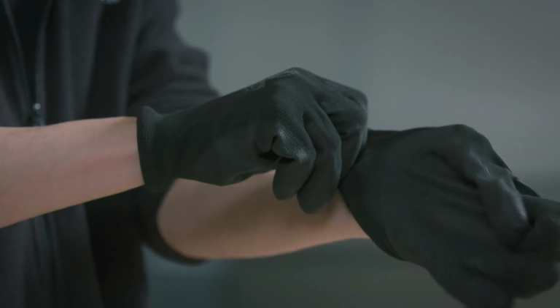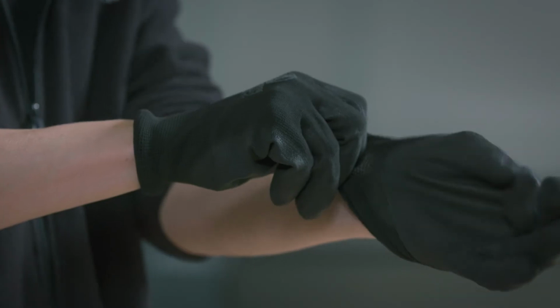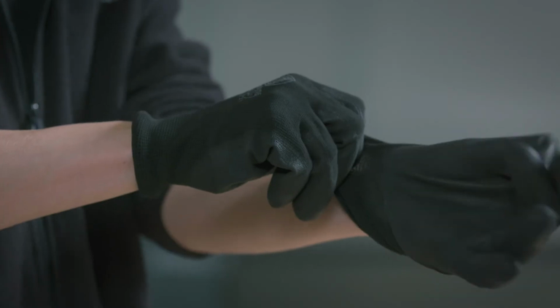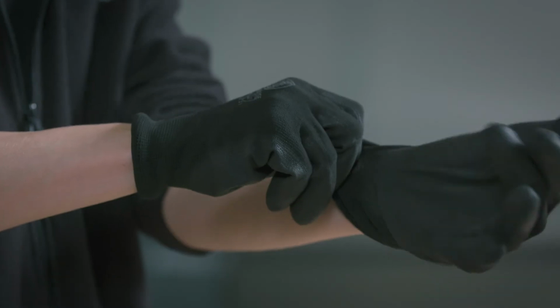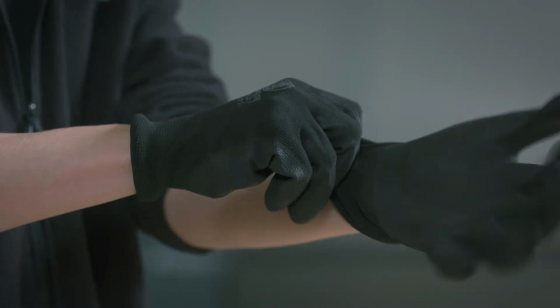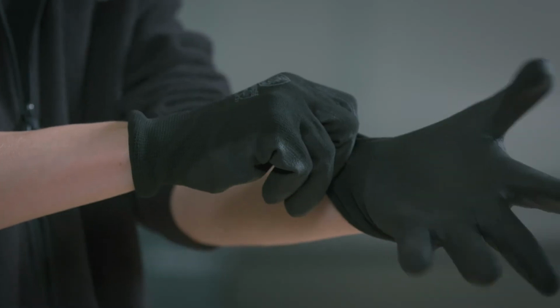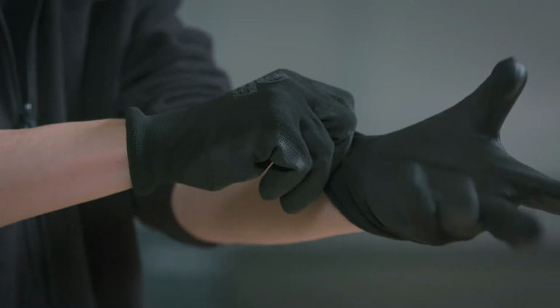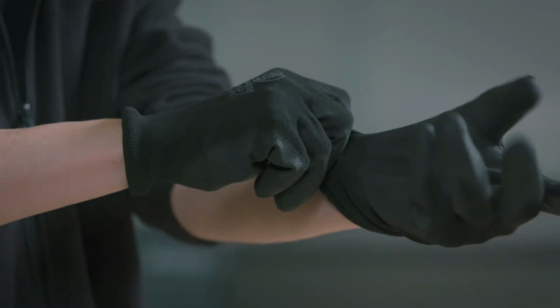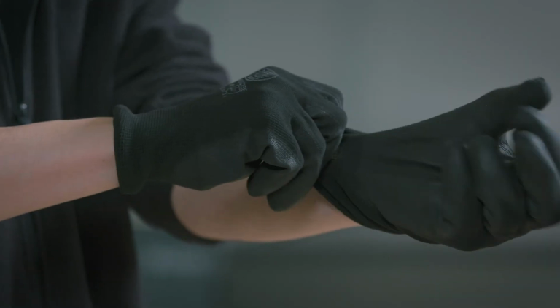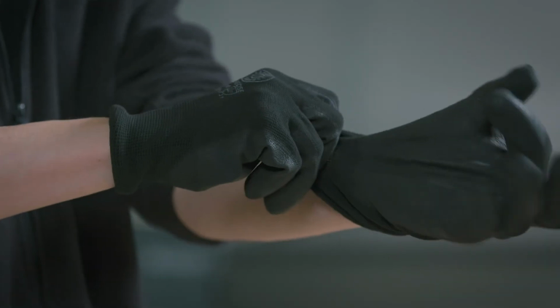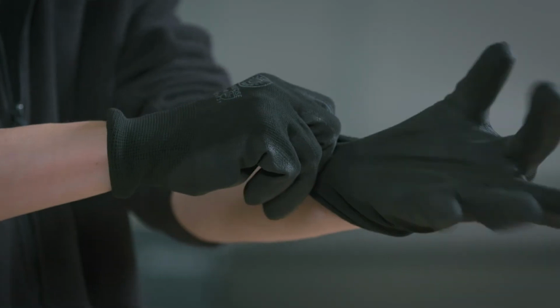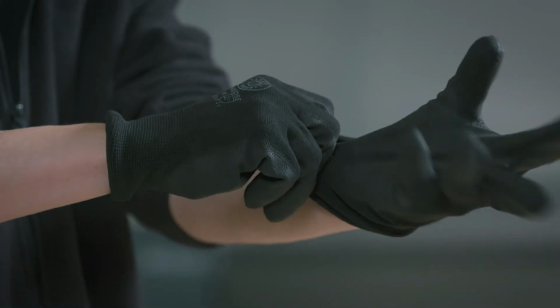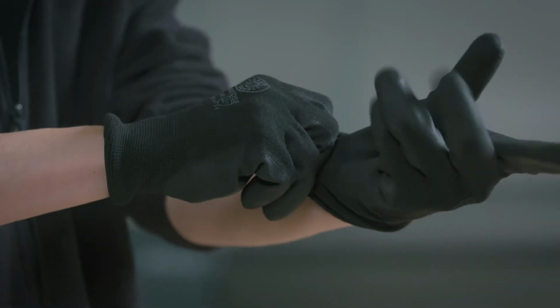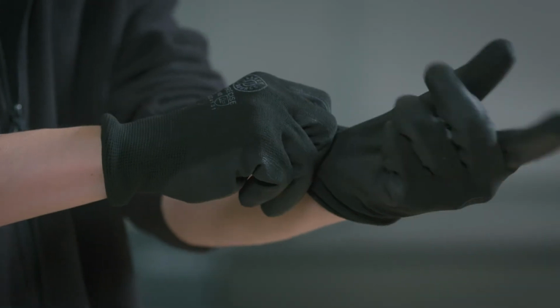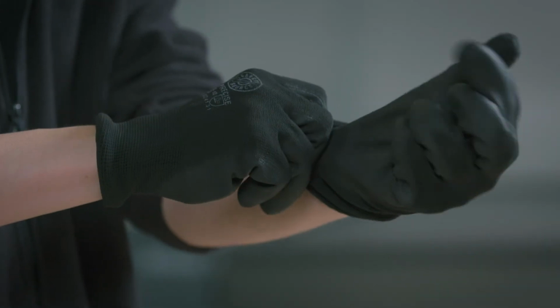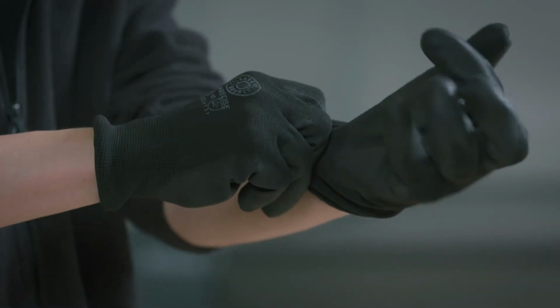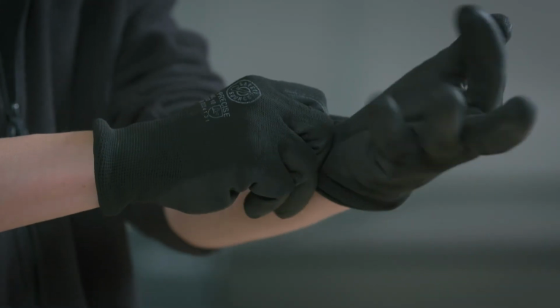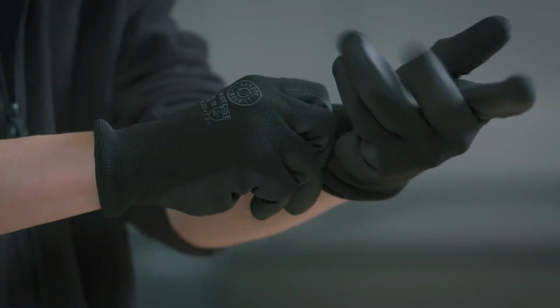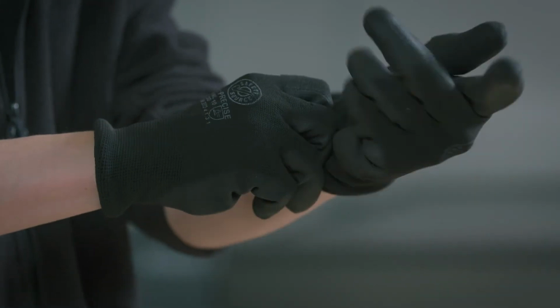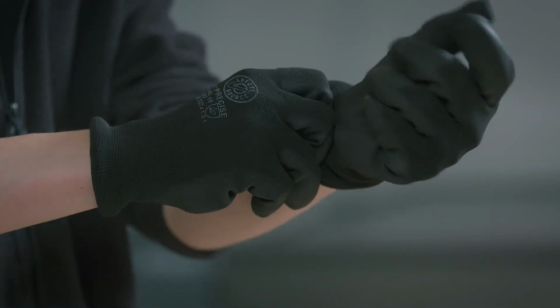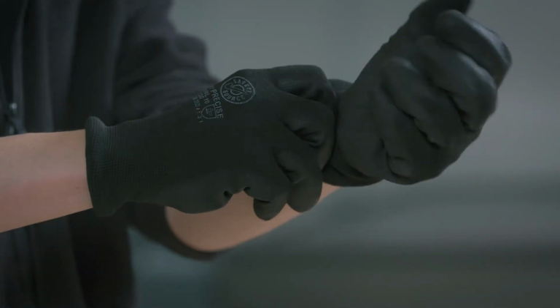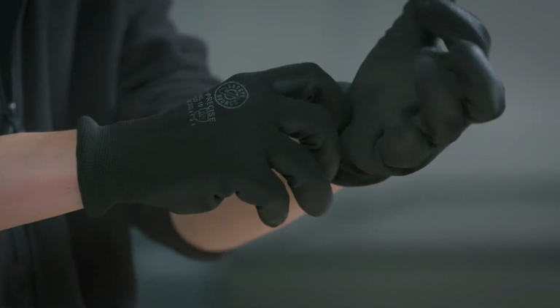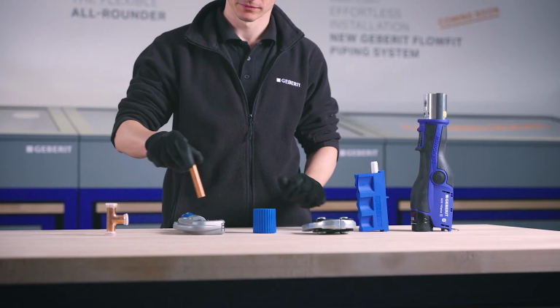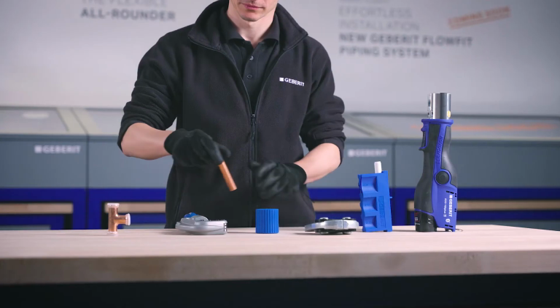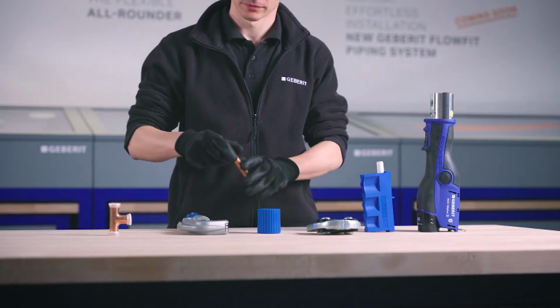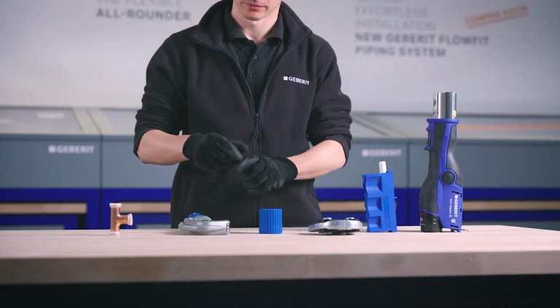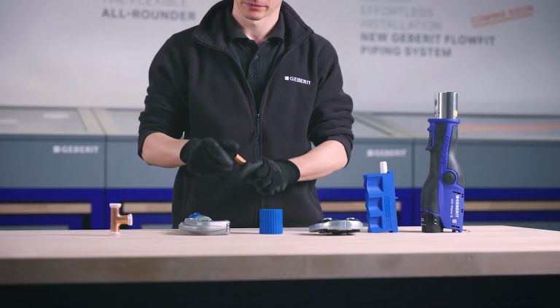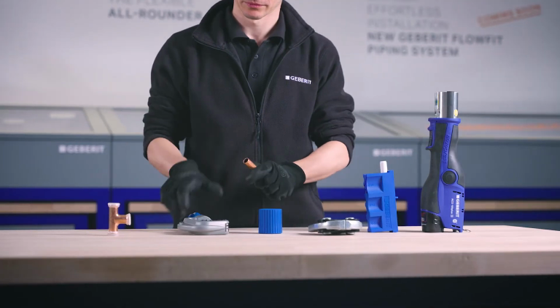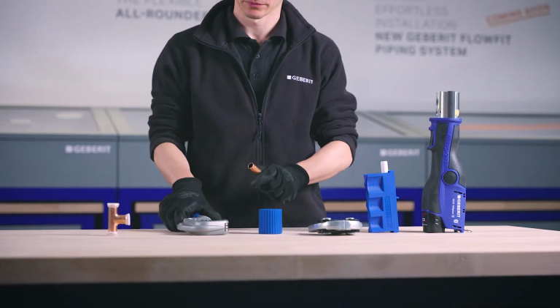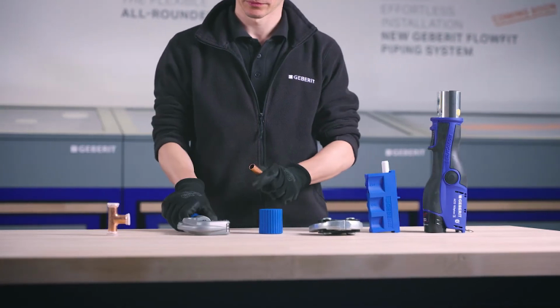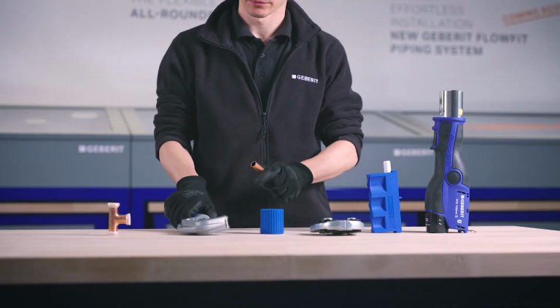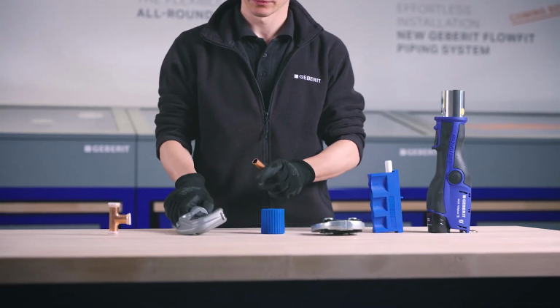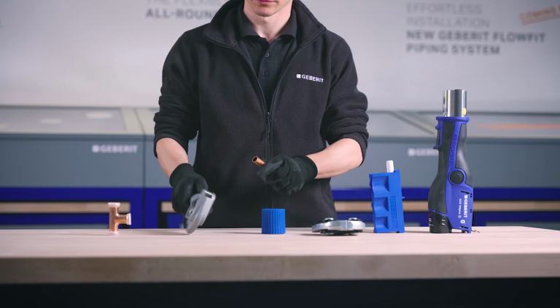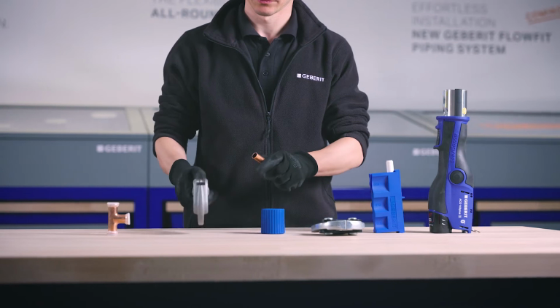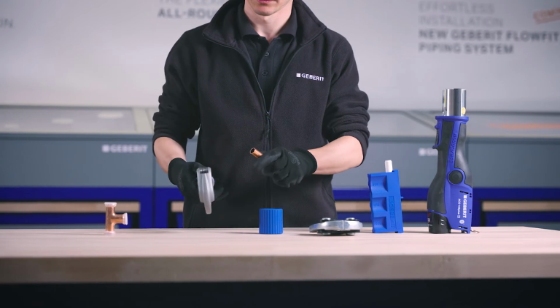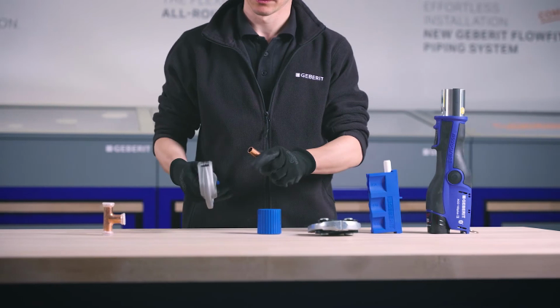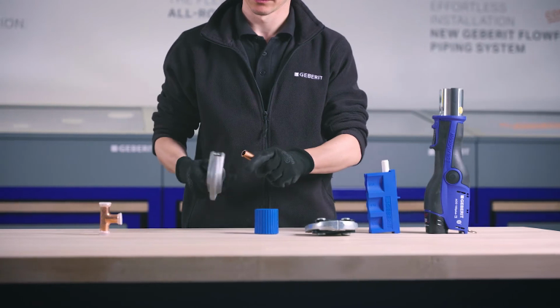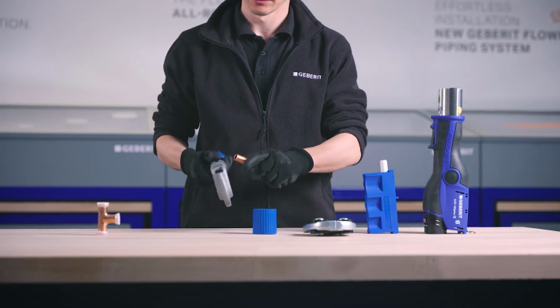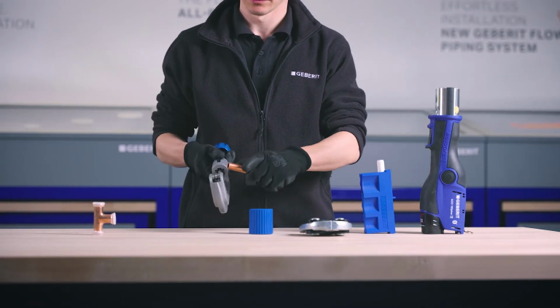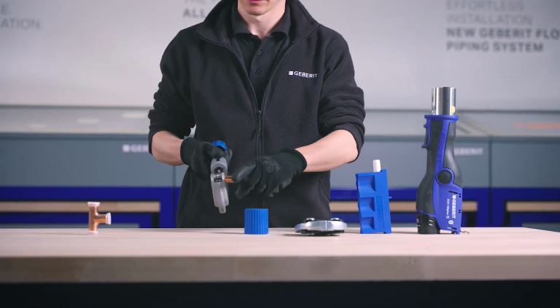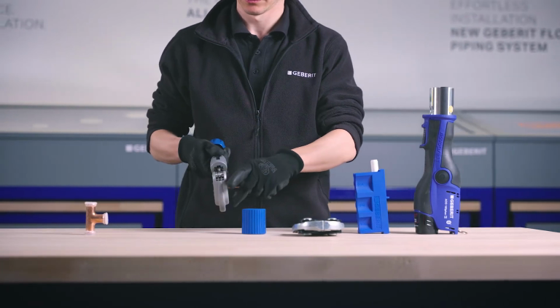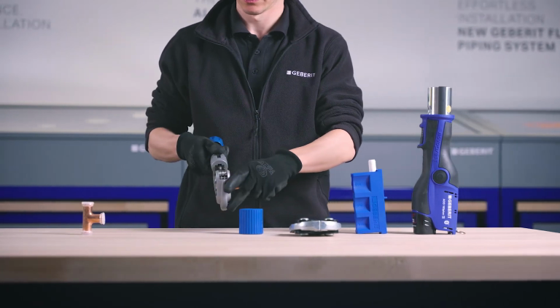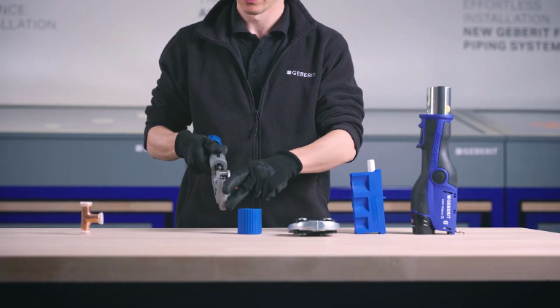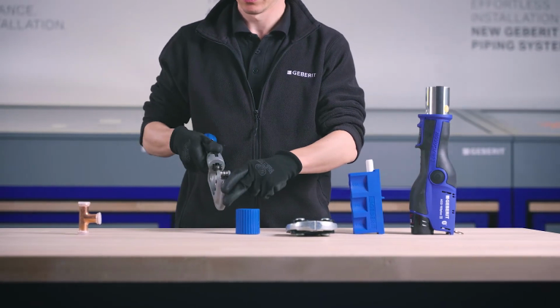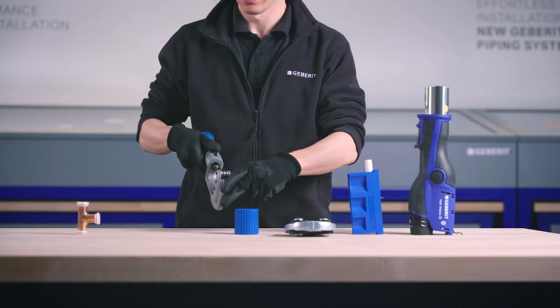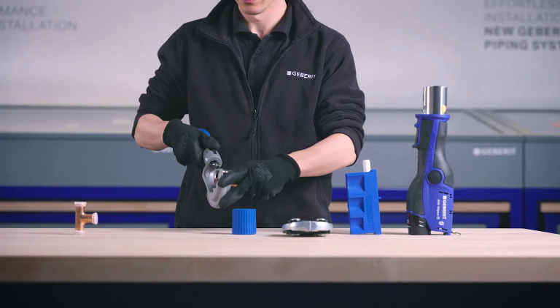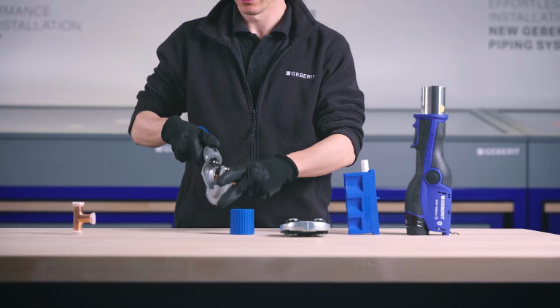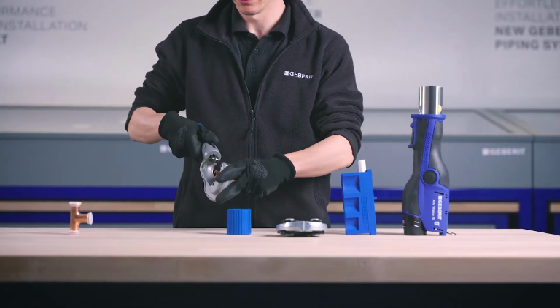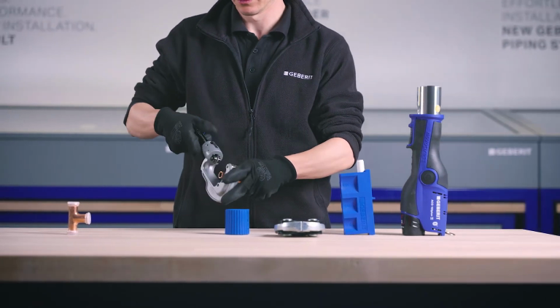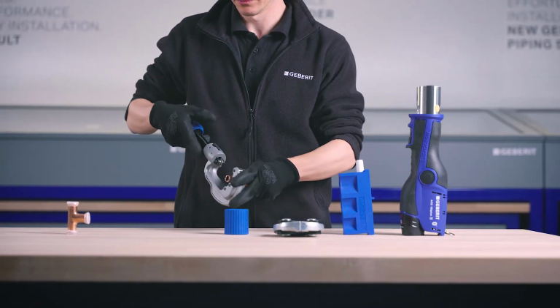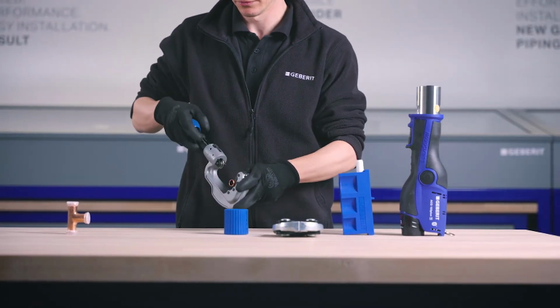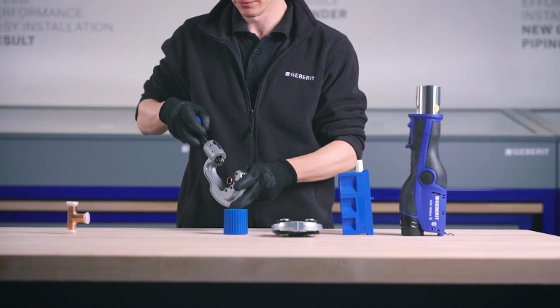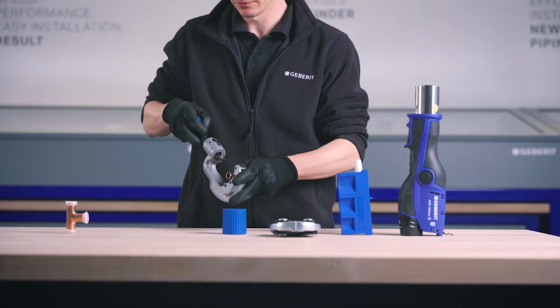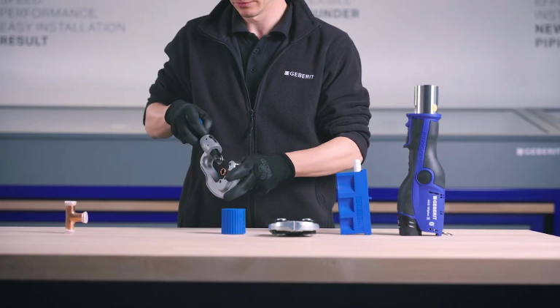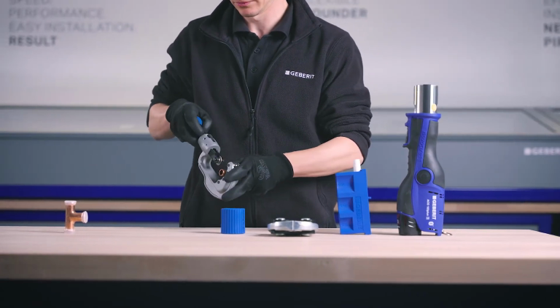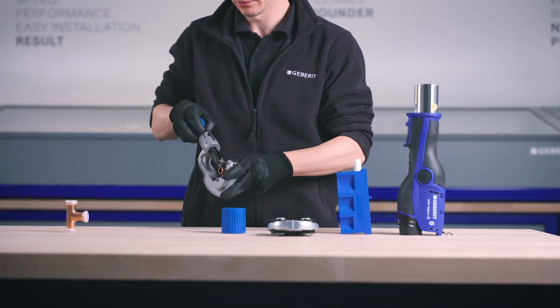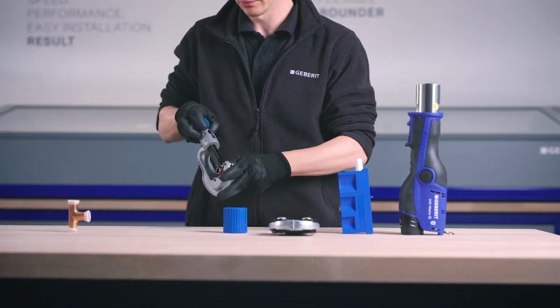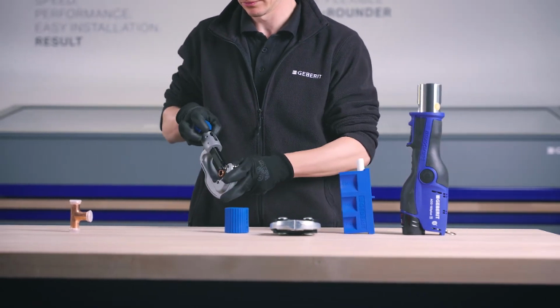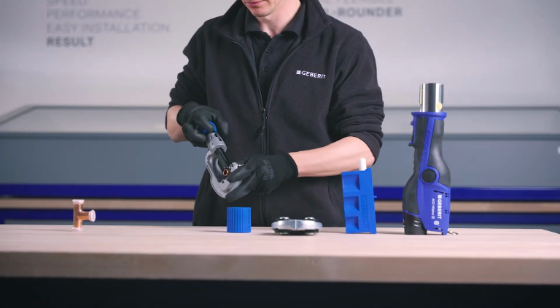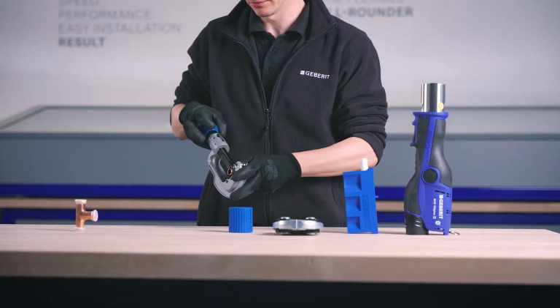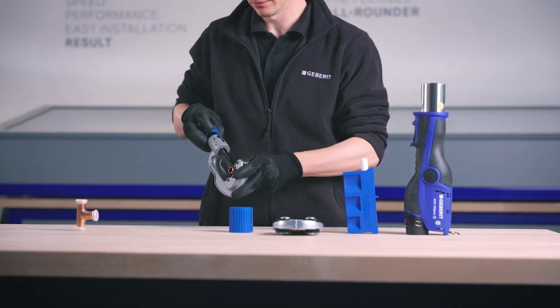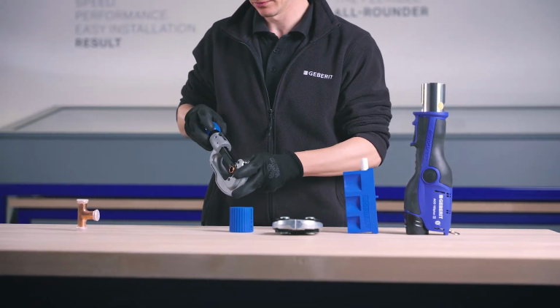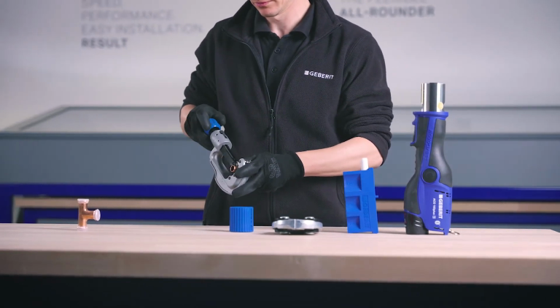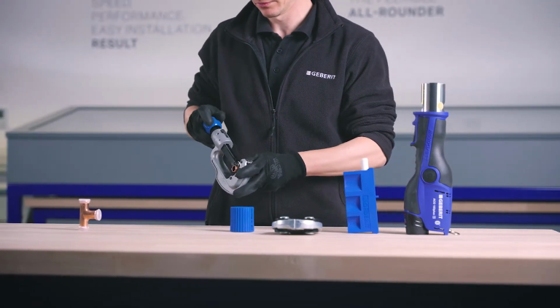Installing Geberit supply systems couldn't be easier with just six steps to follow to create a reliable pressed connection.